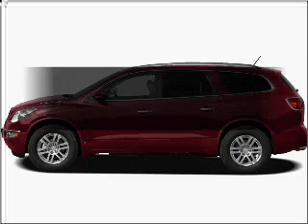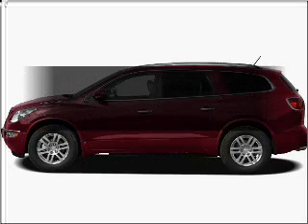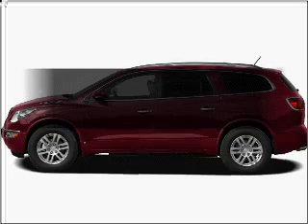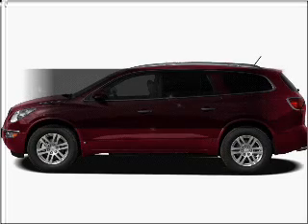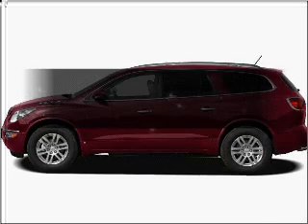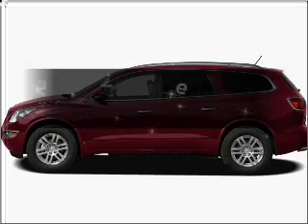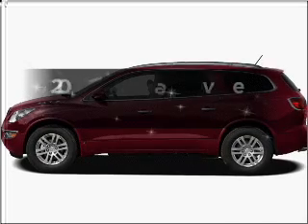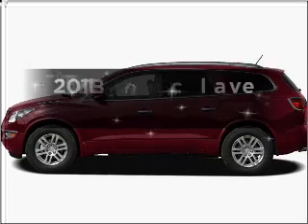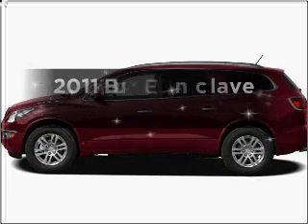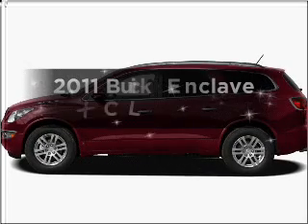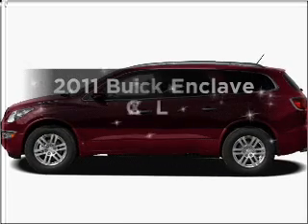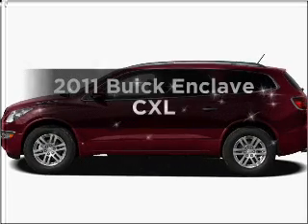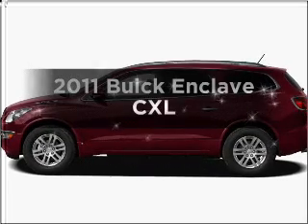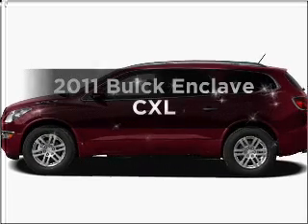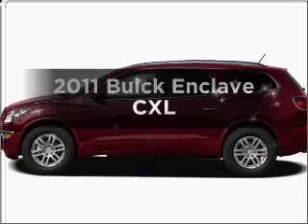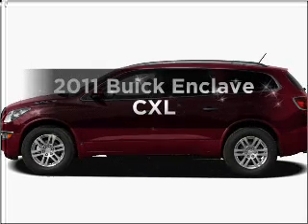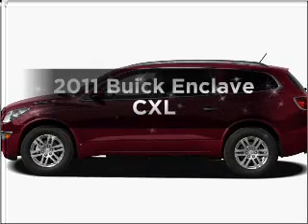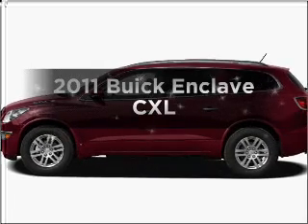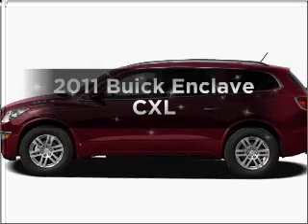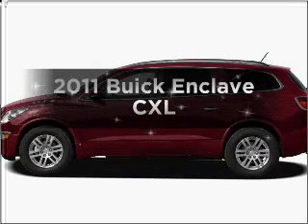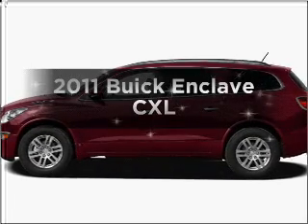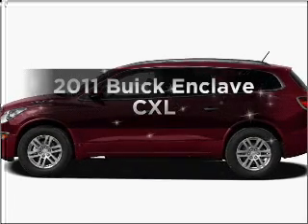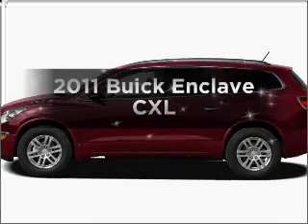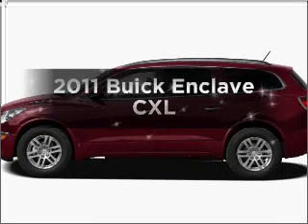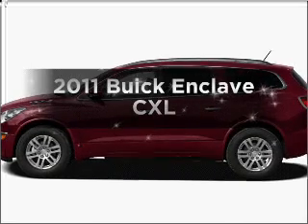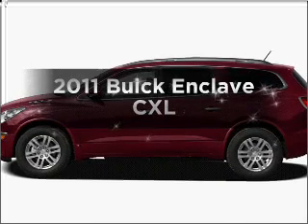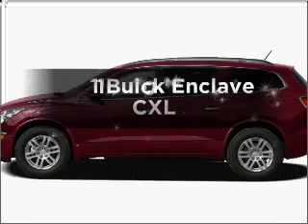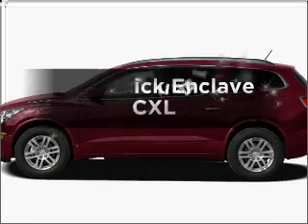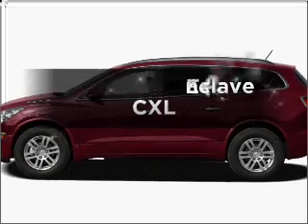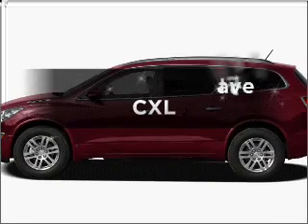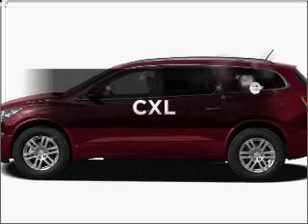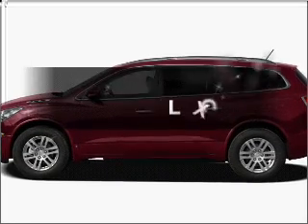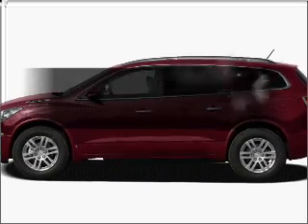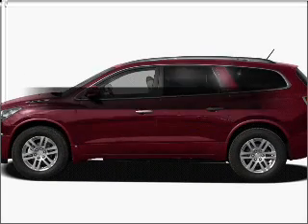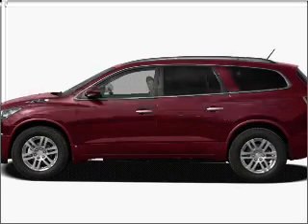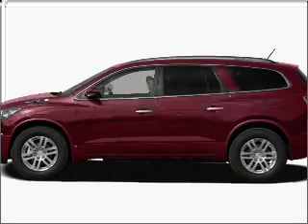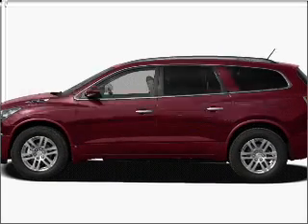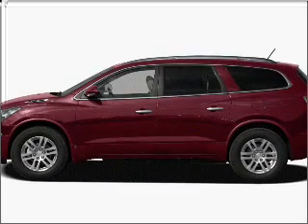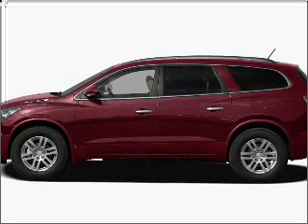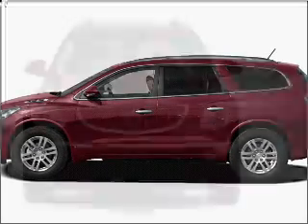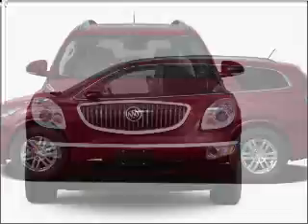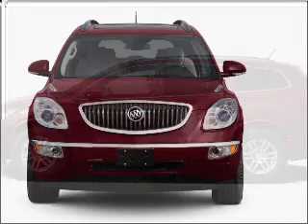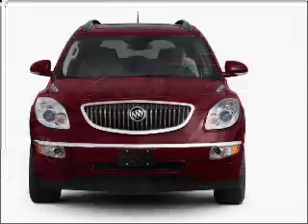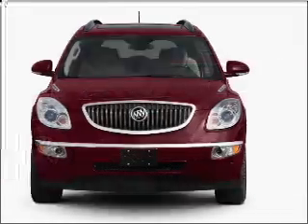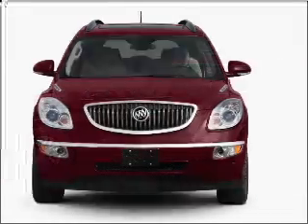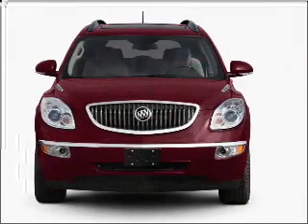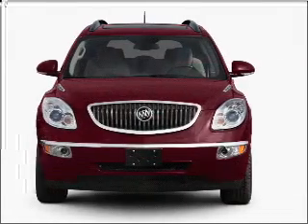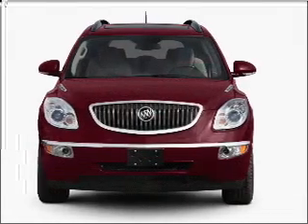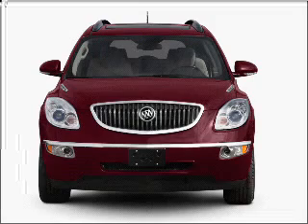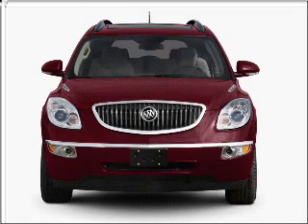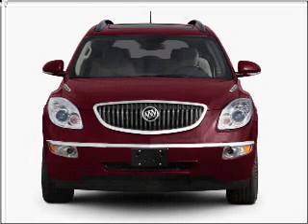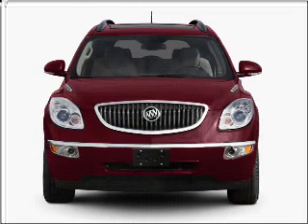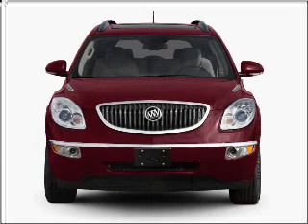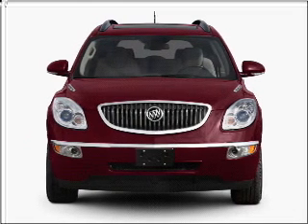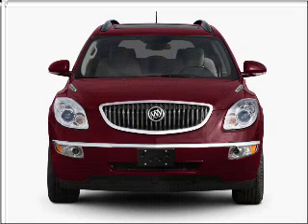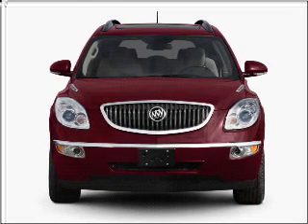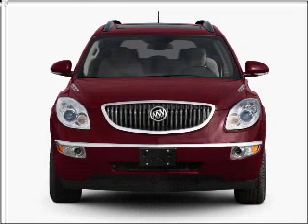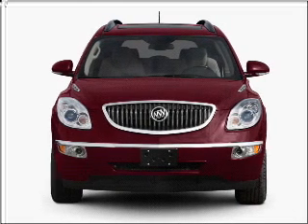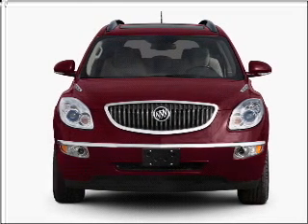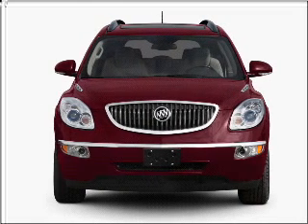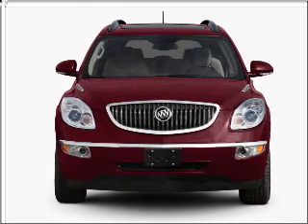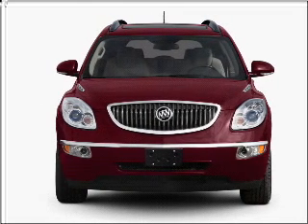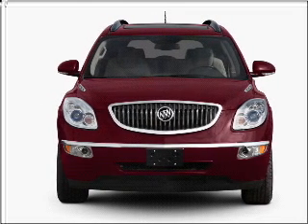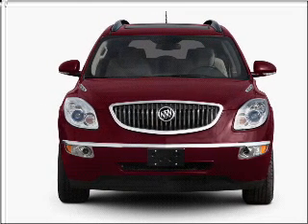Get noticed in this 2011 Buick Enclave. If you're looking for a first-rate auto, this one could be yours today.